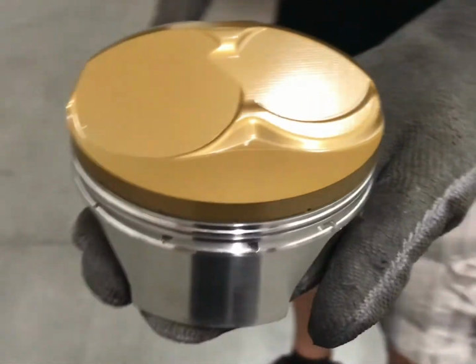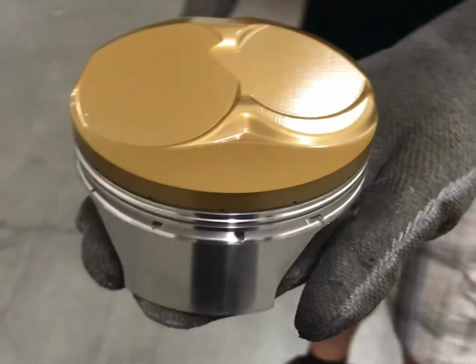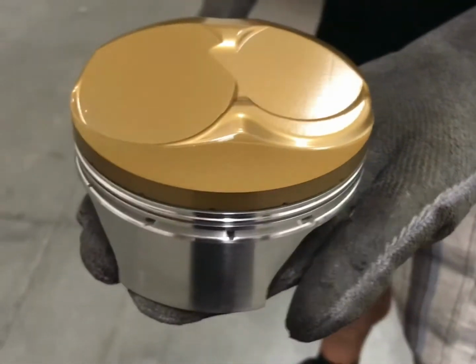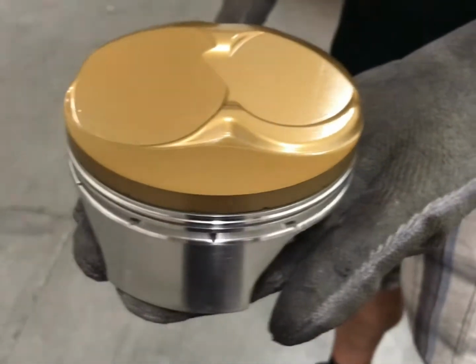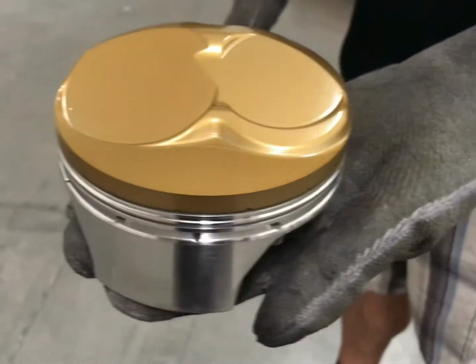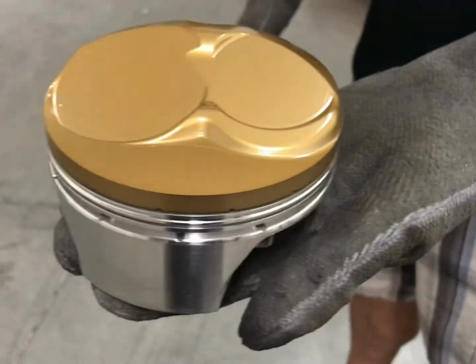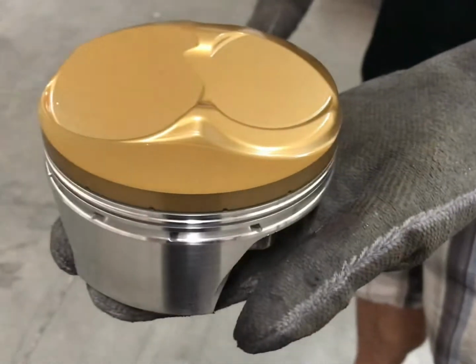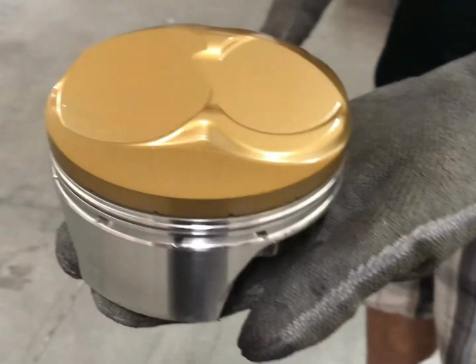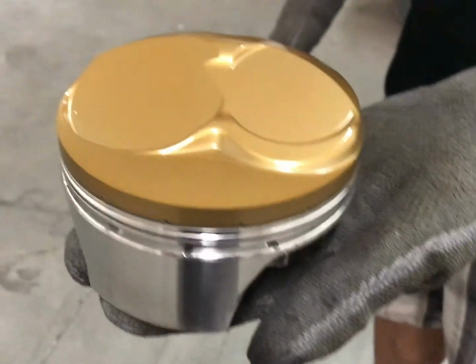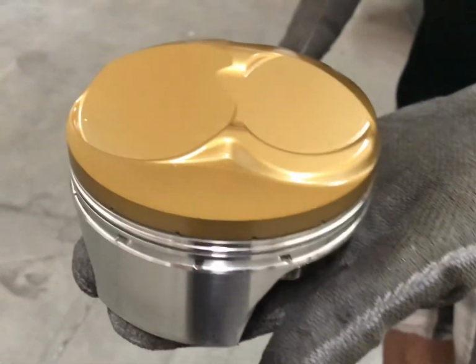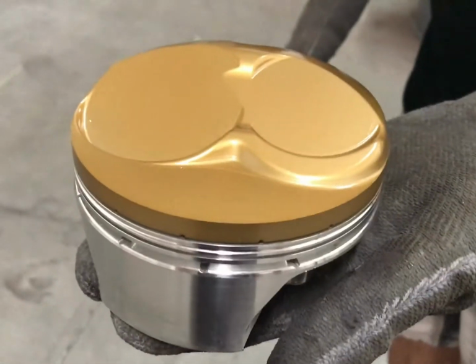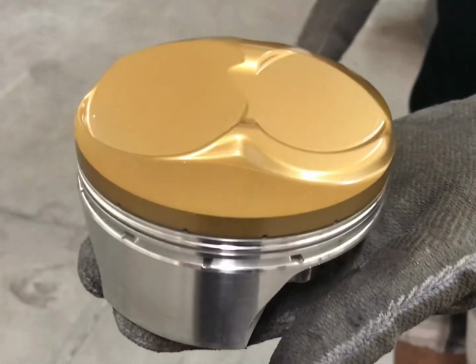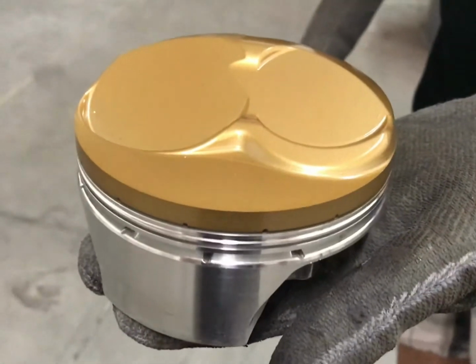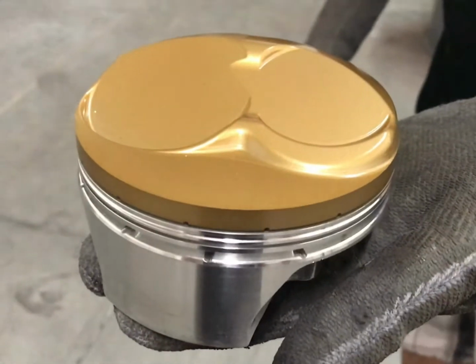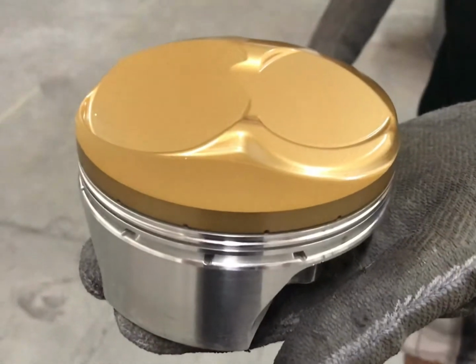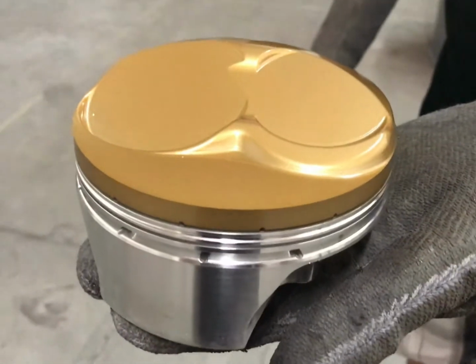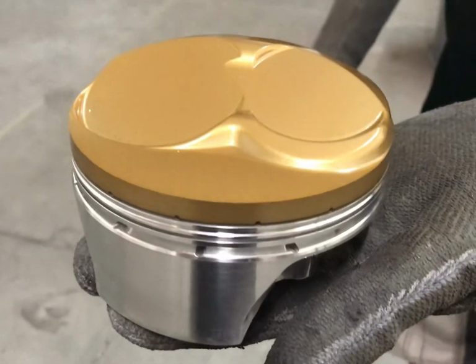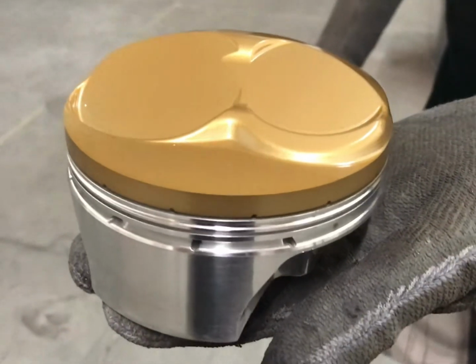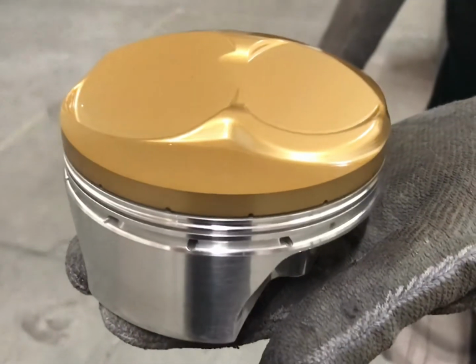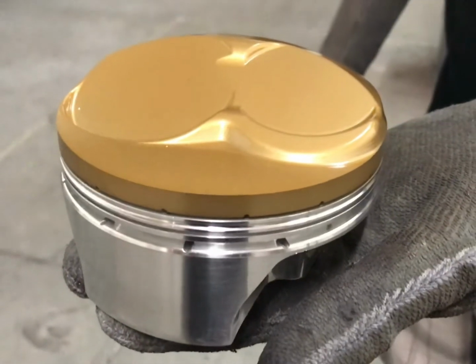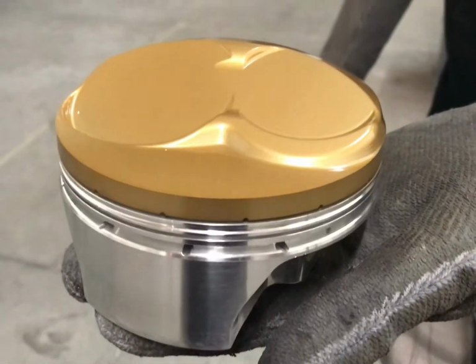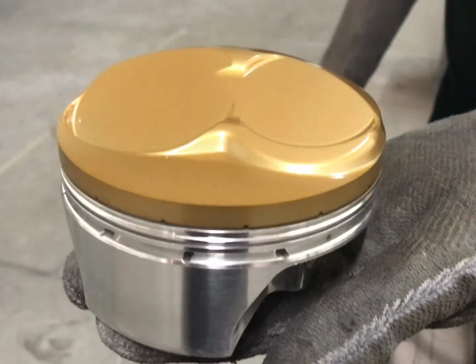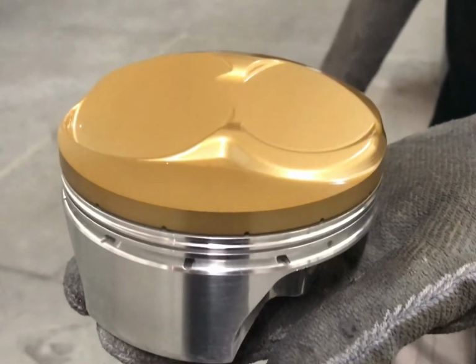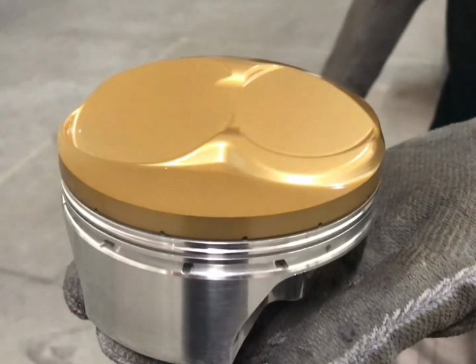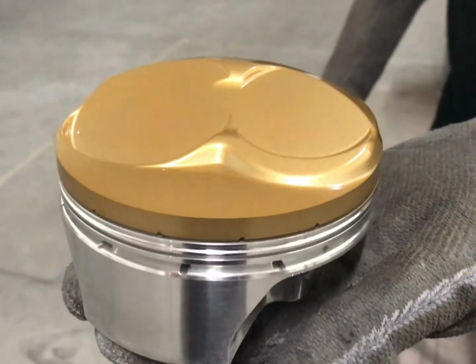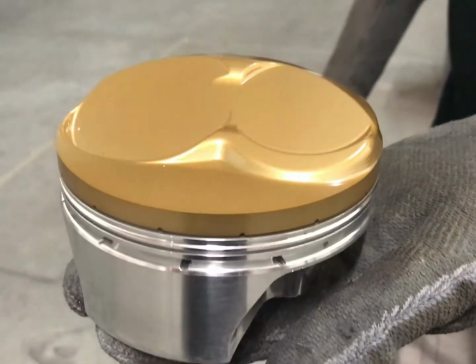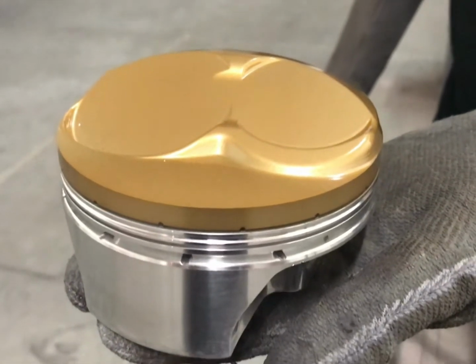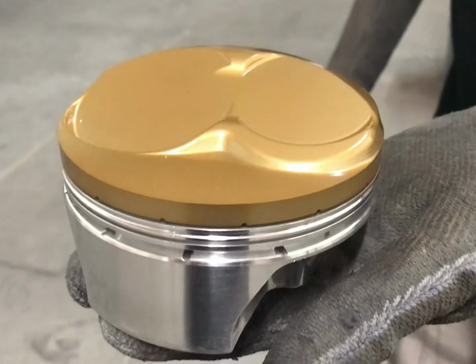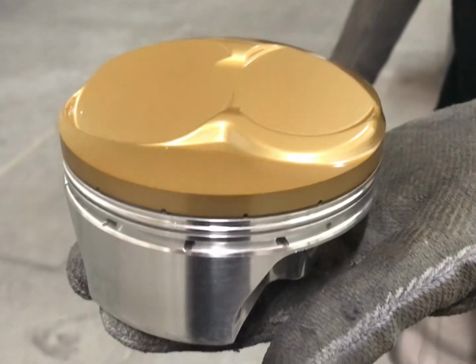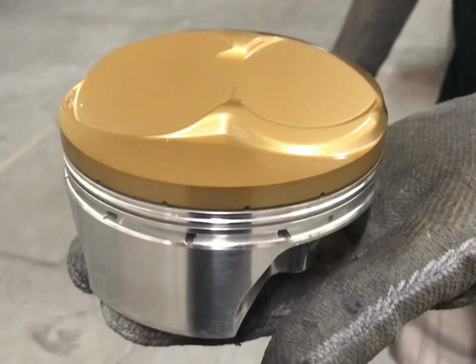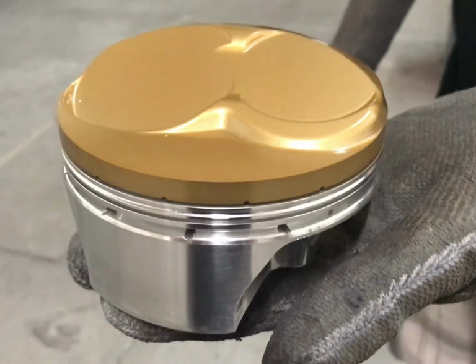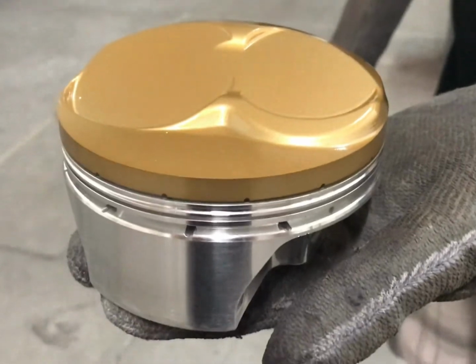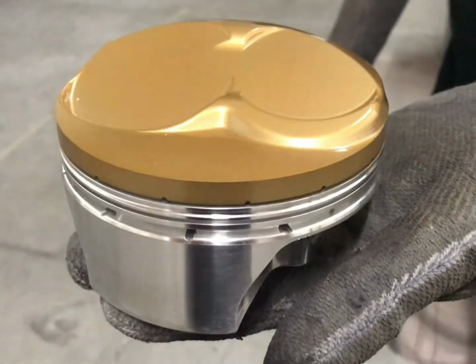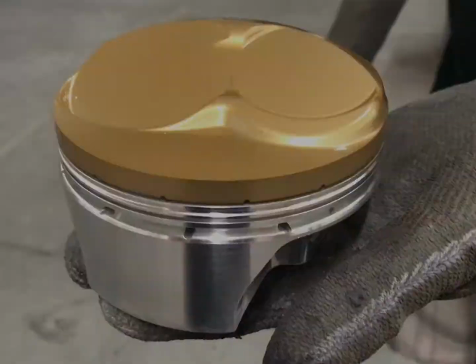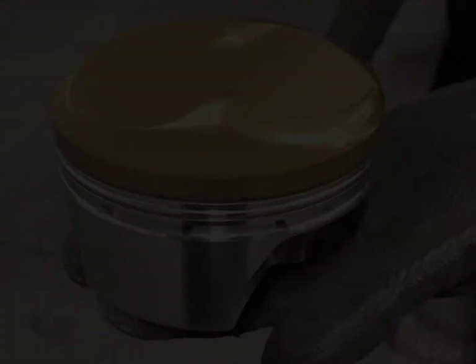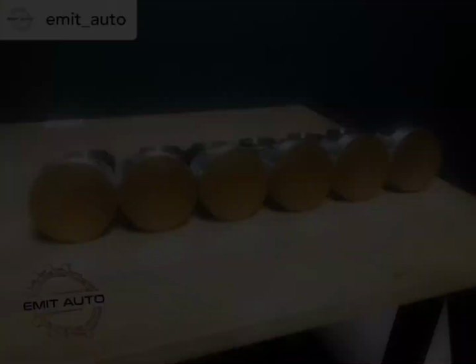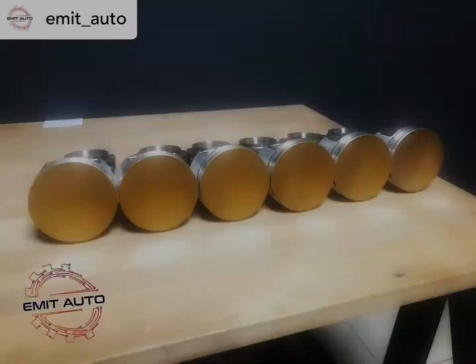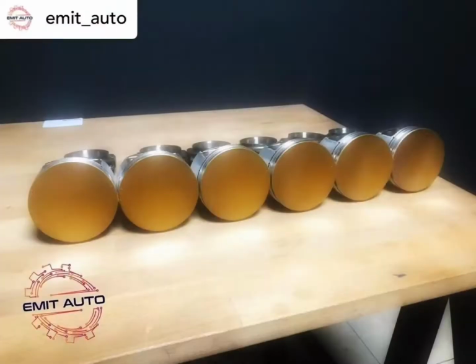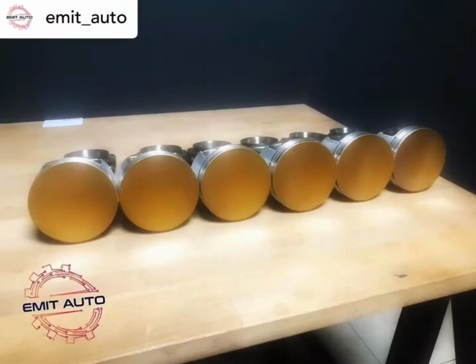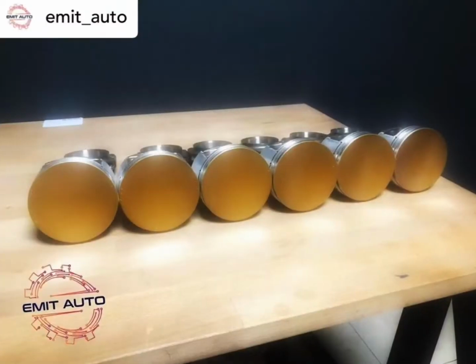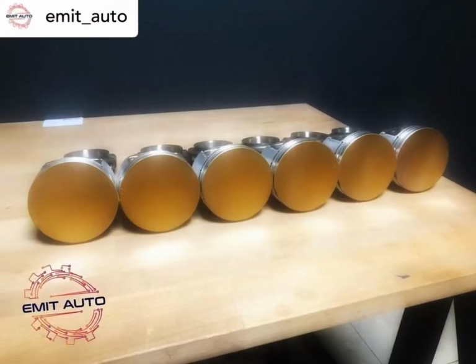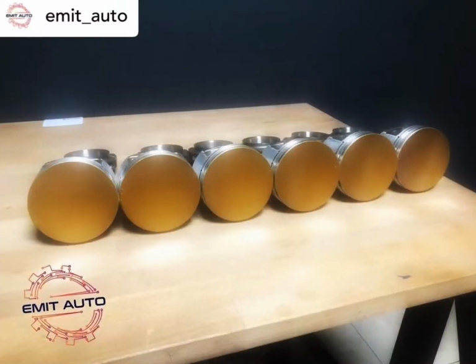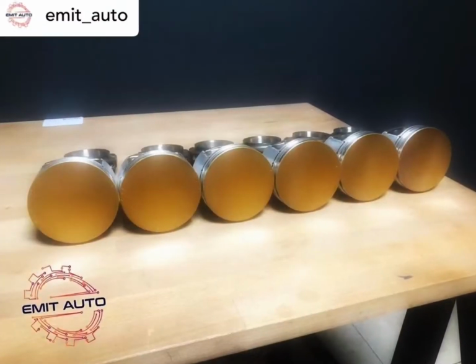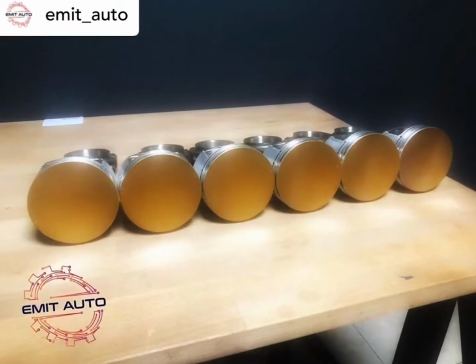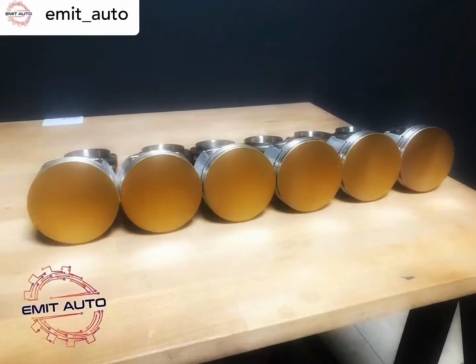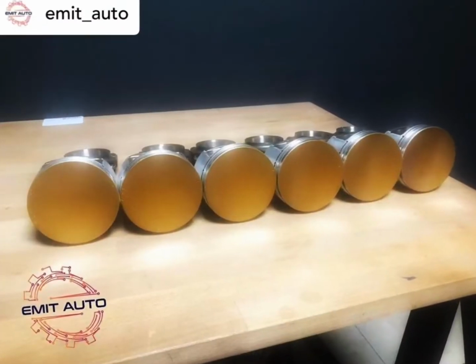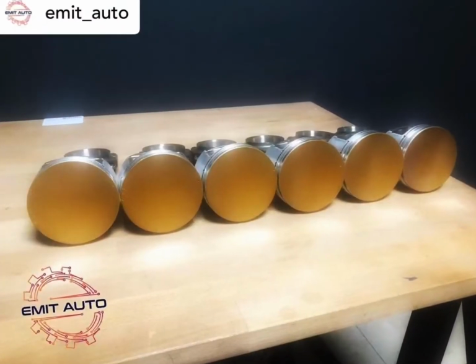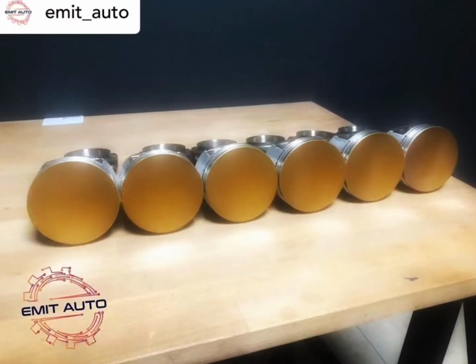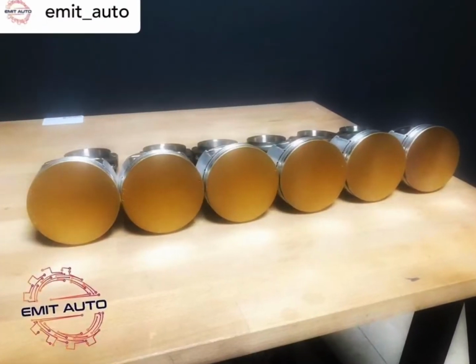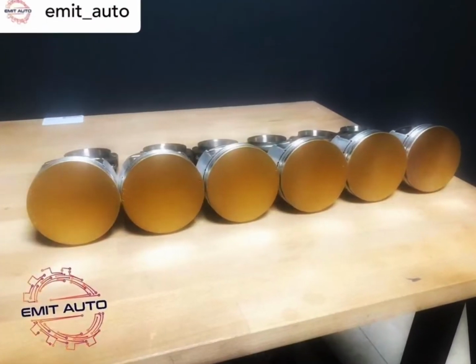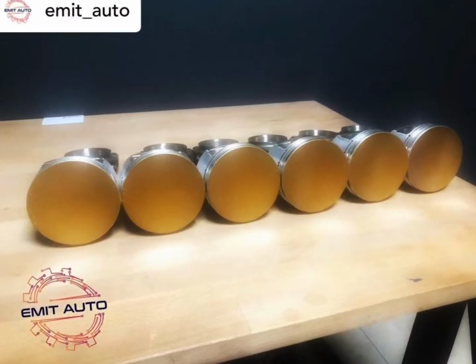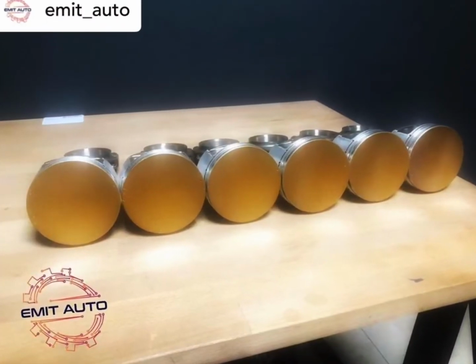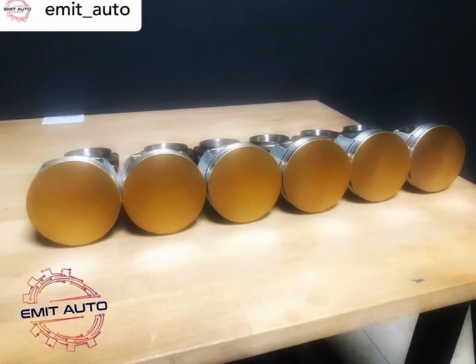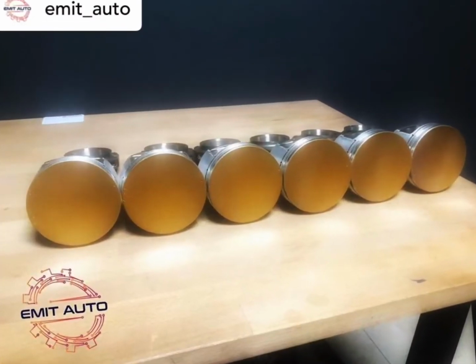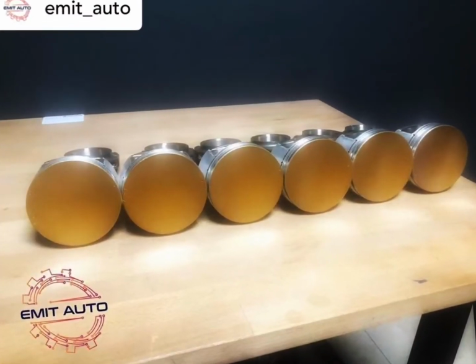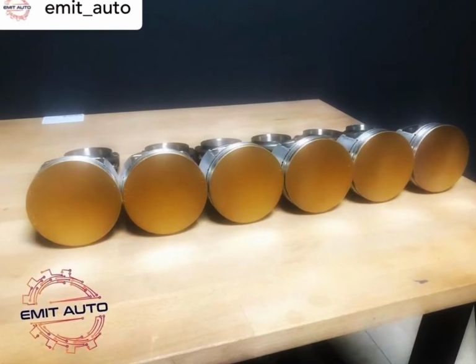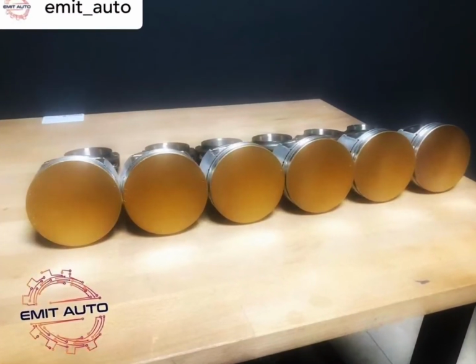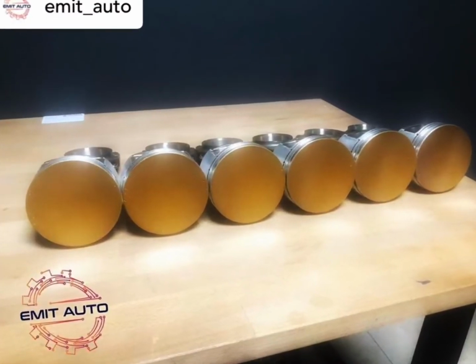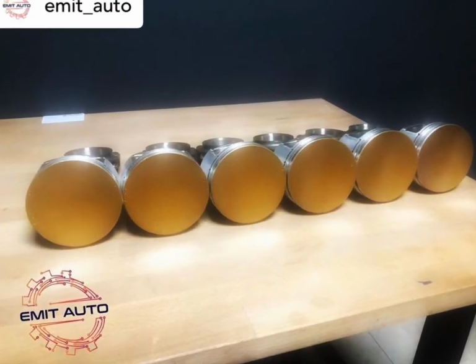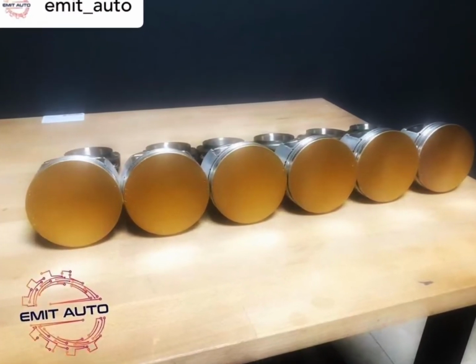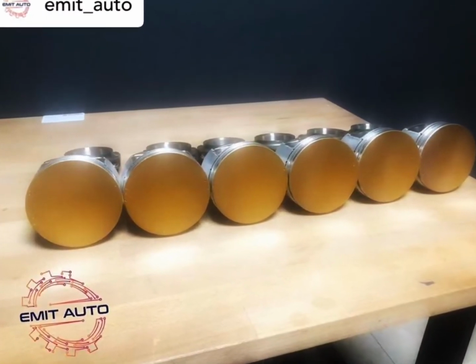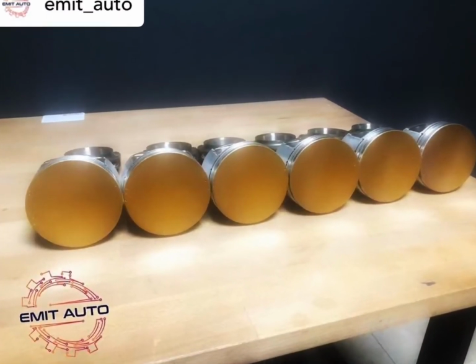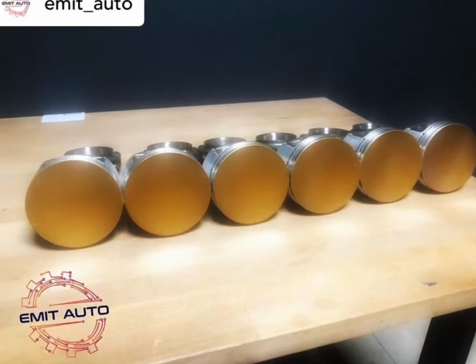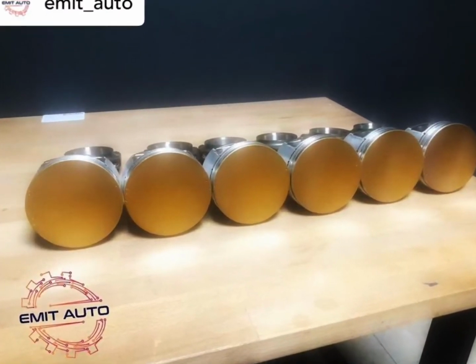Increases engine efficiency, creates more horsepower and torque, and reduces or eliminates detonation.